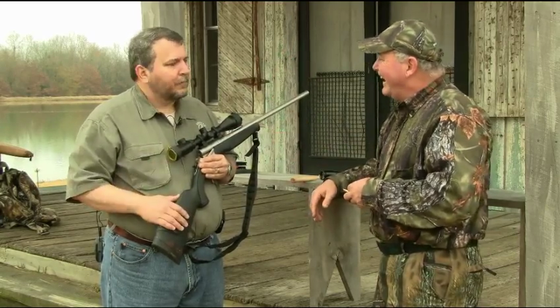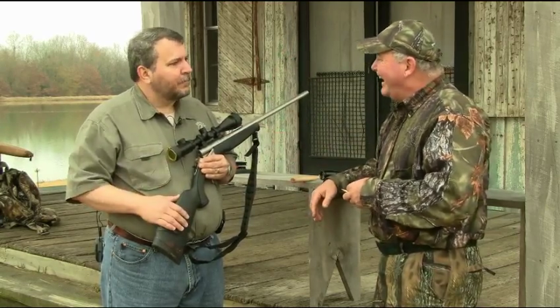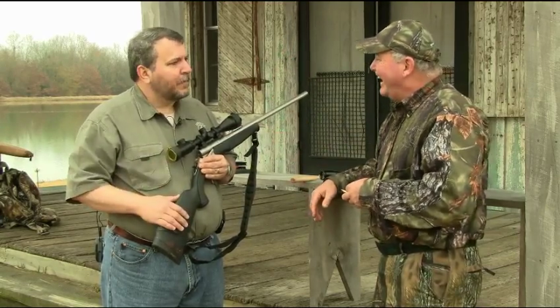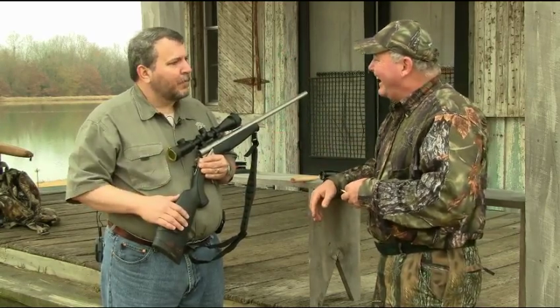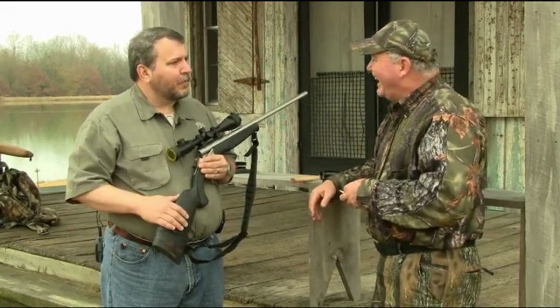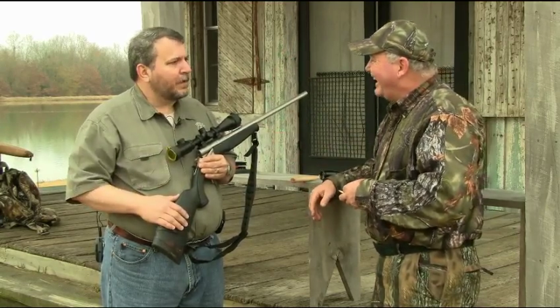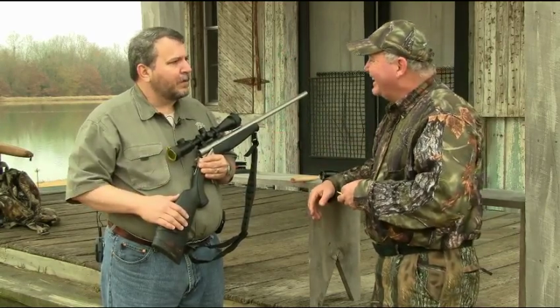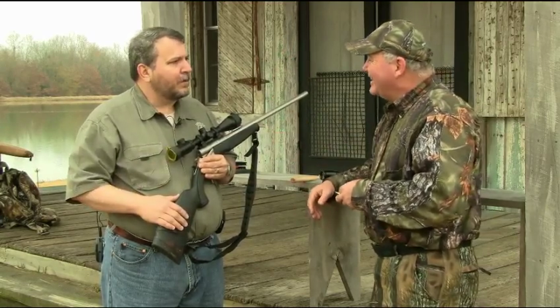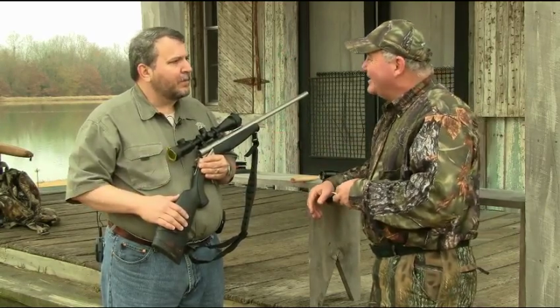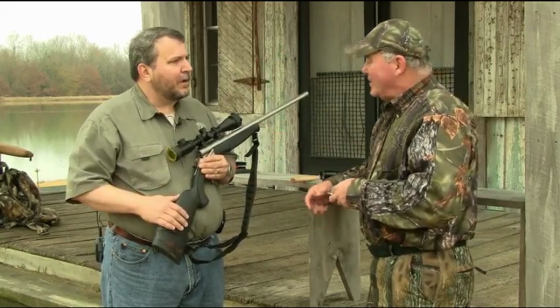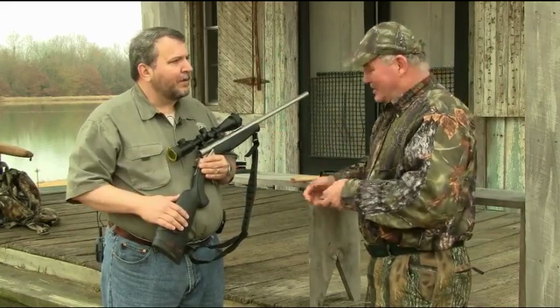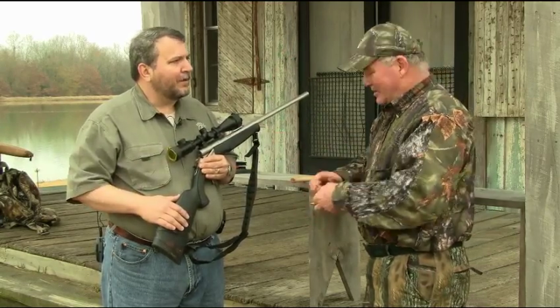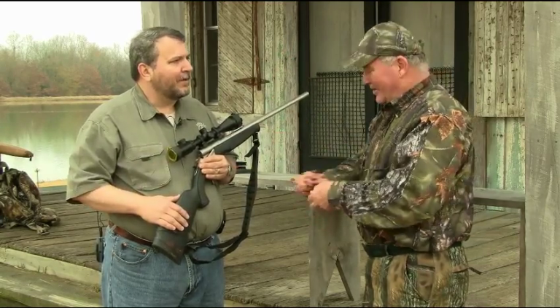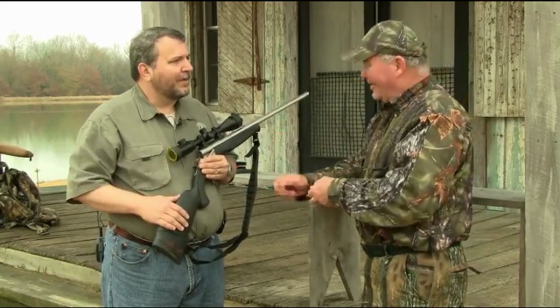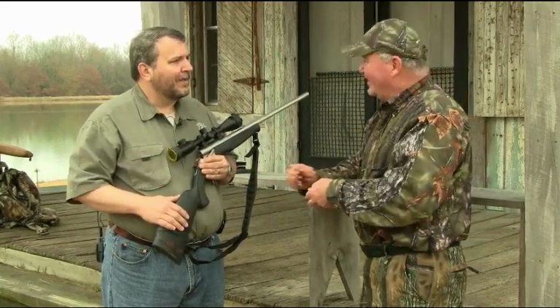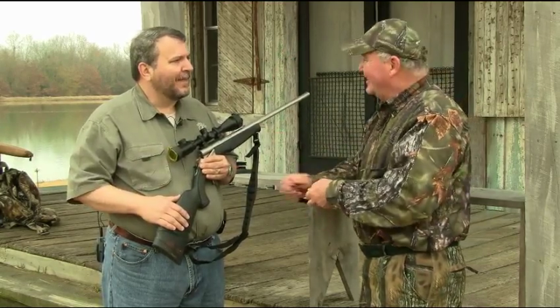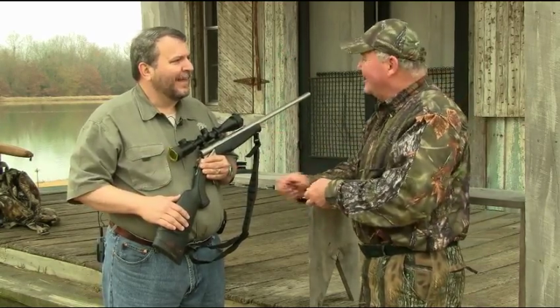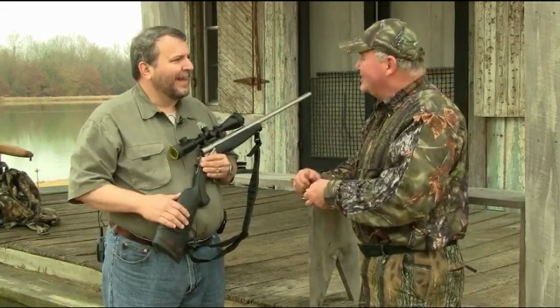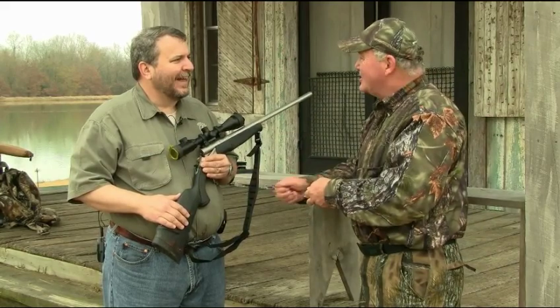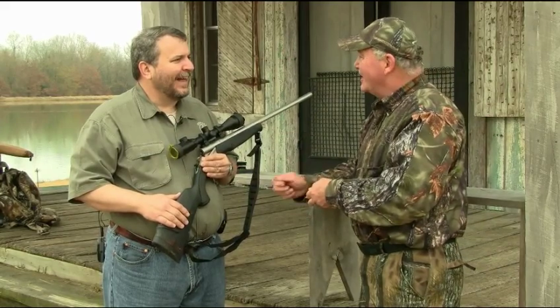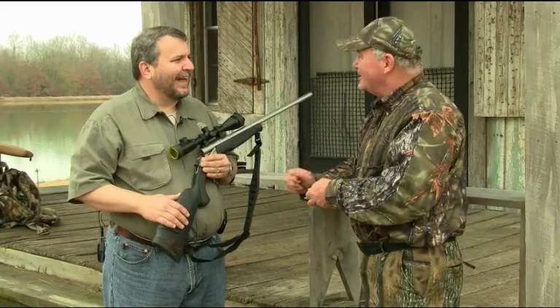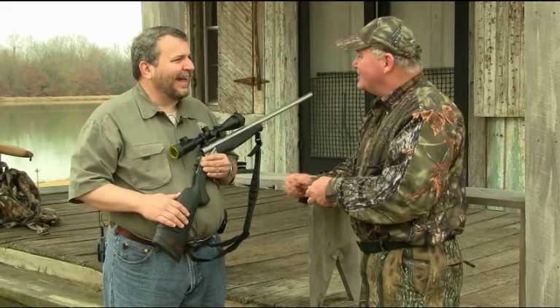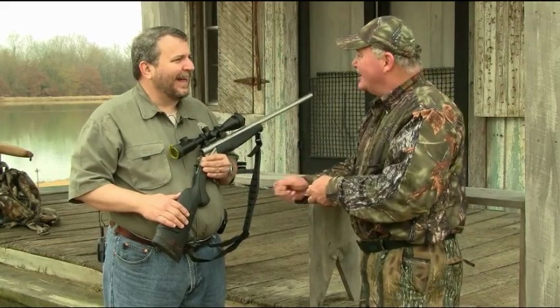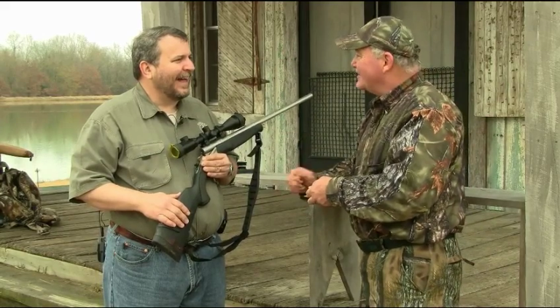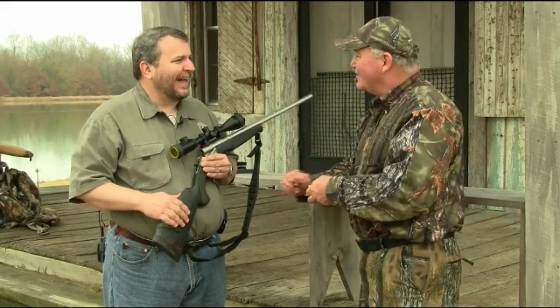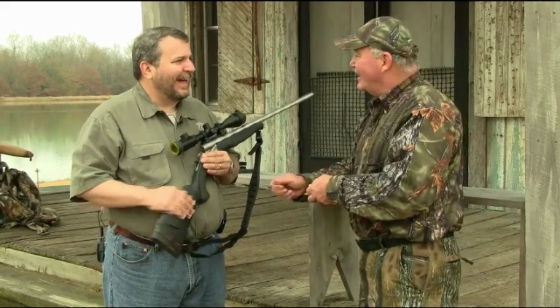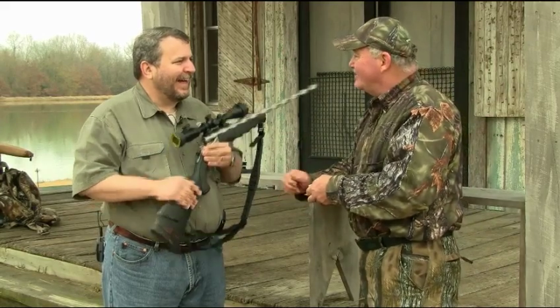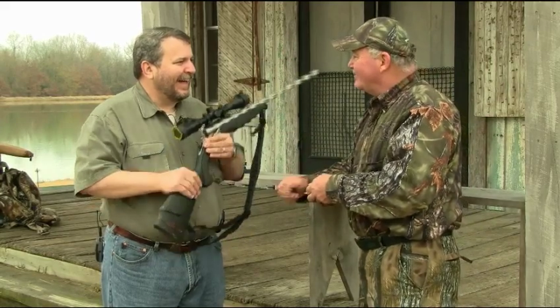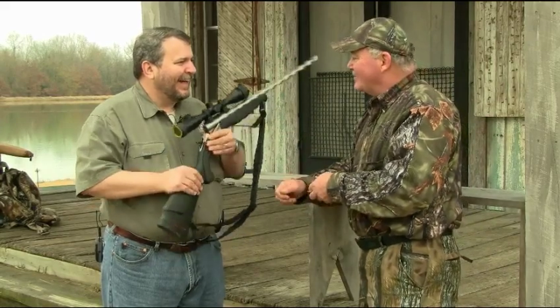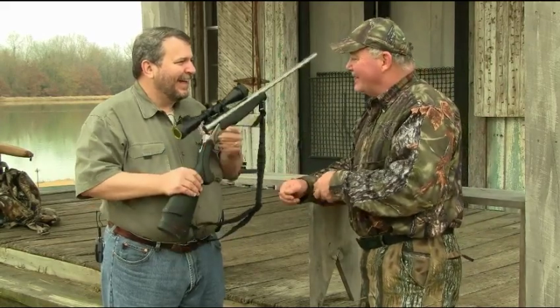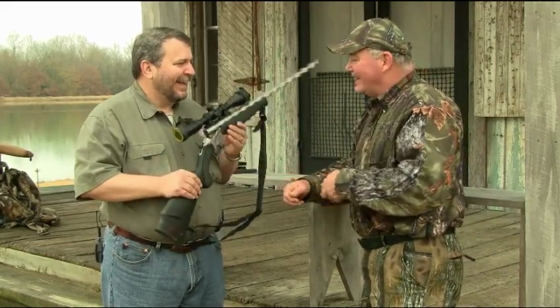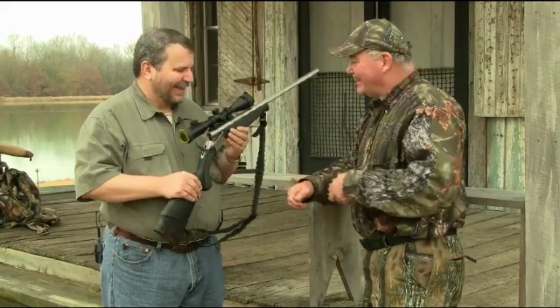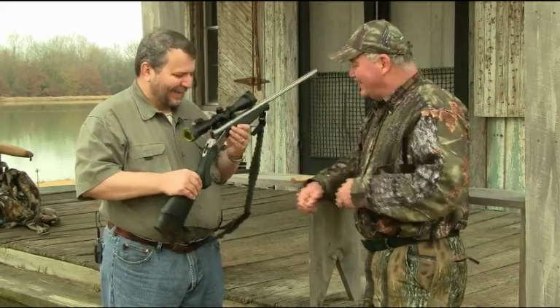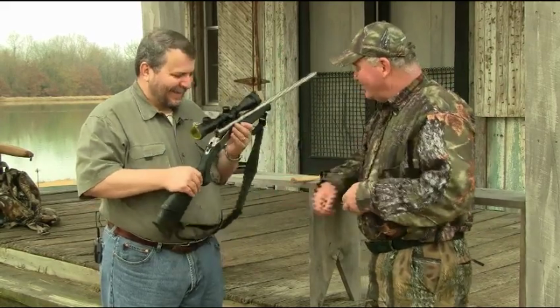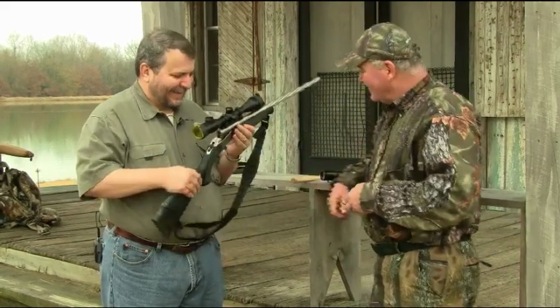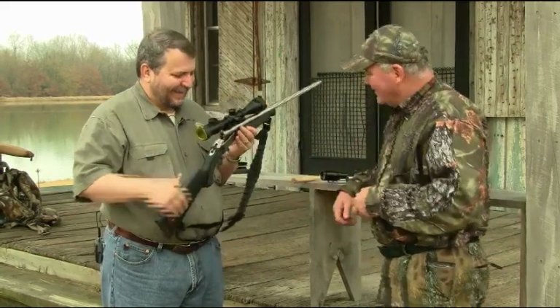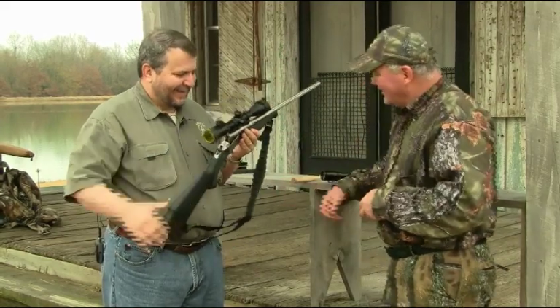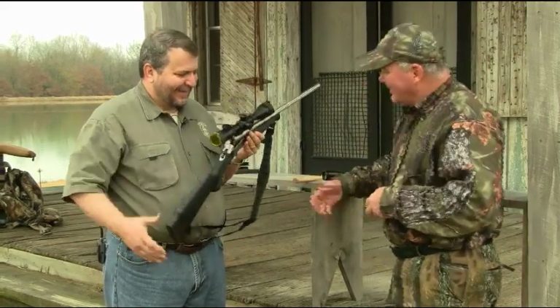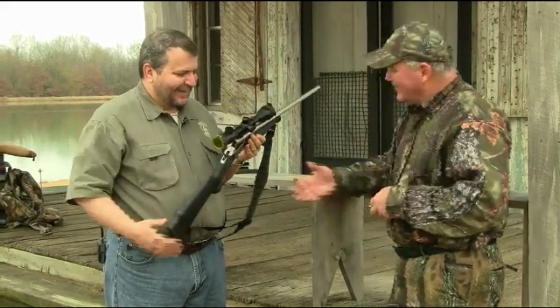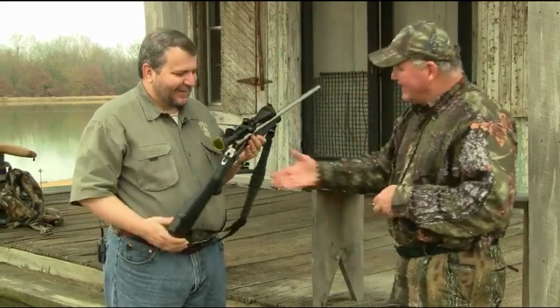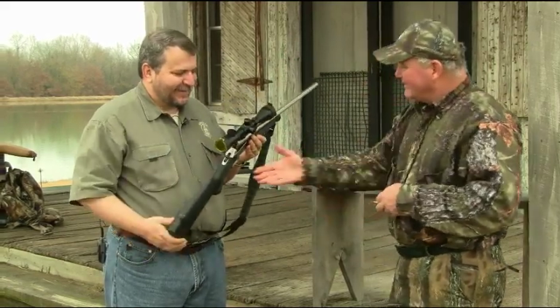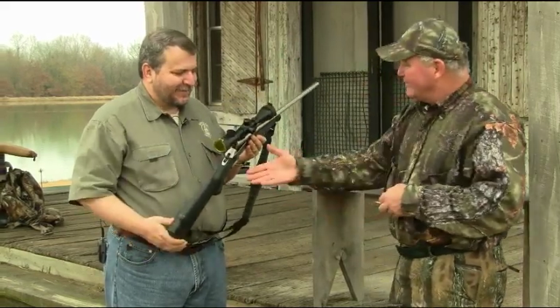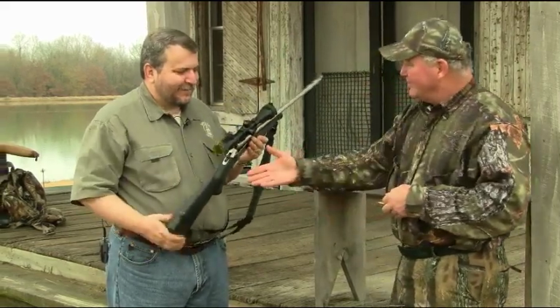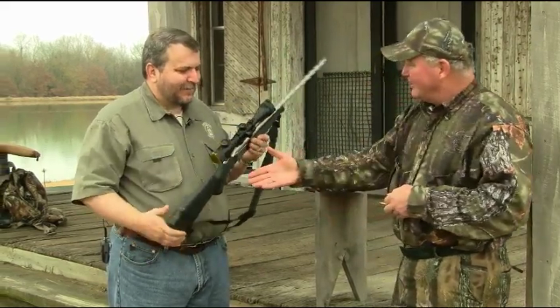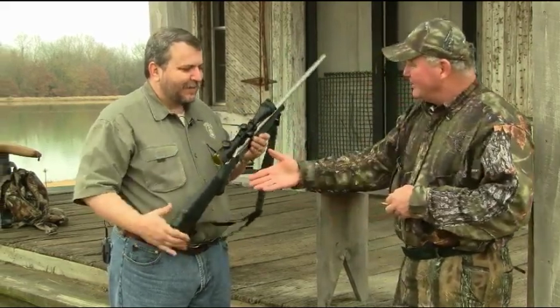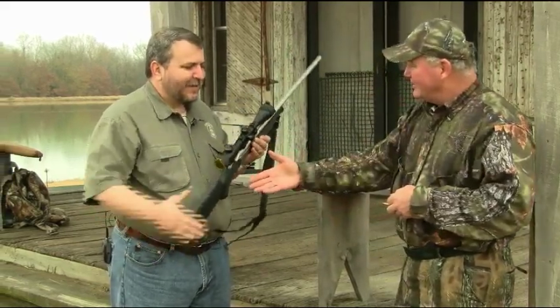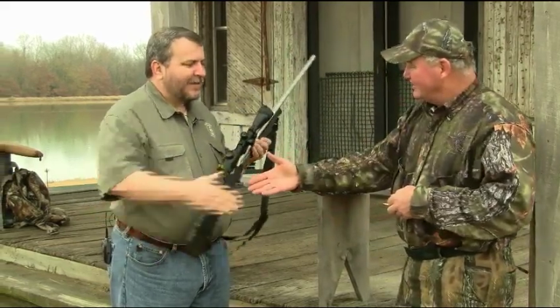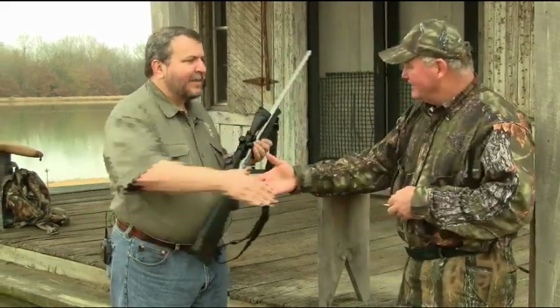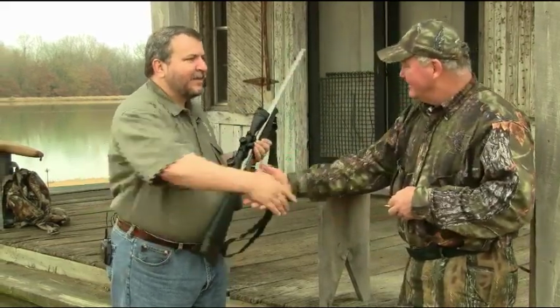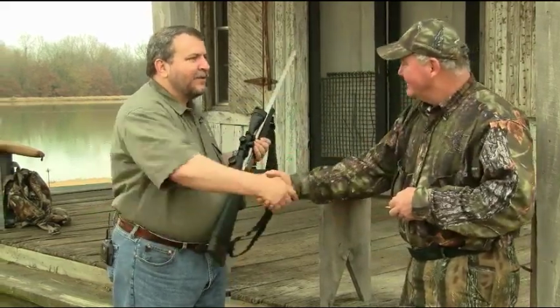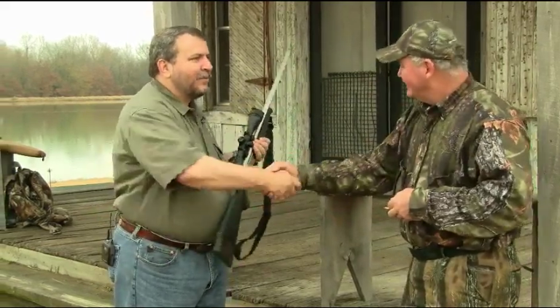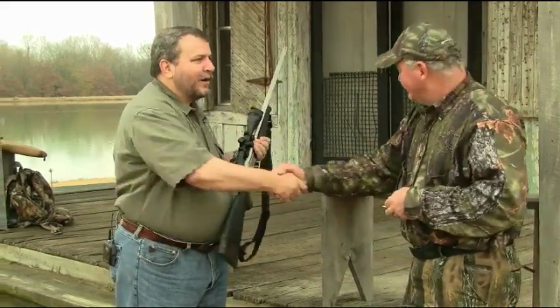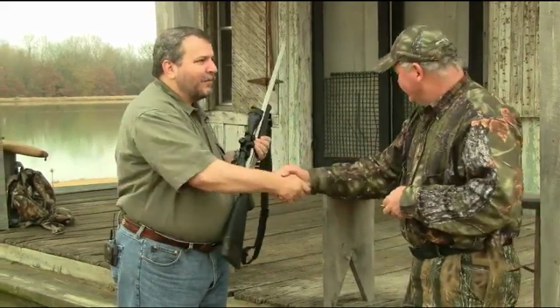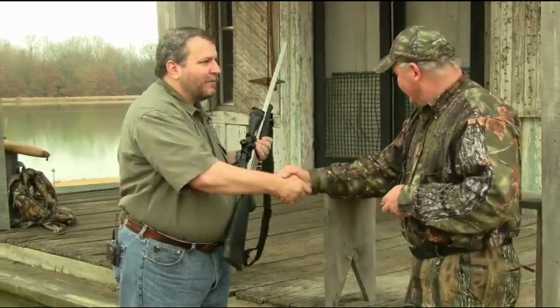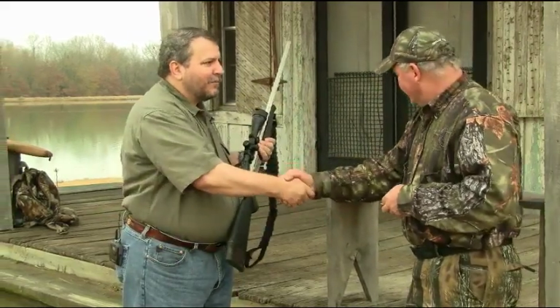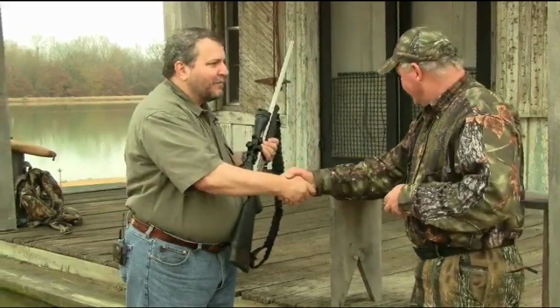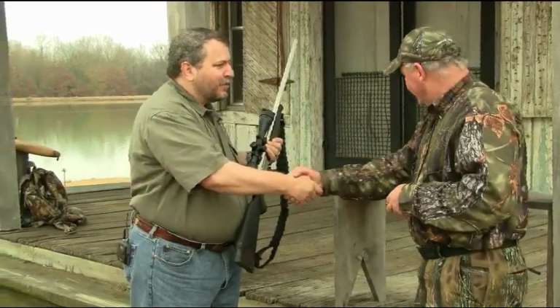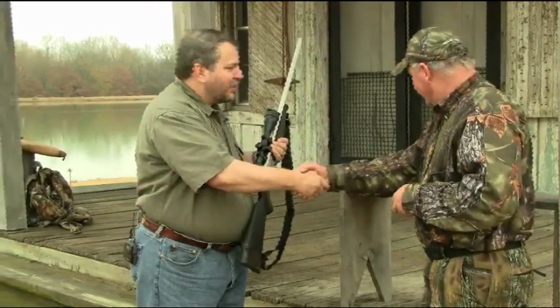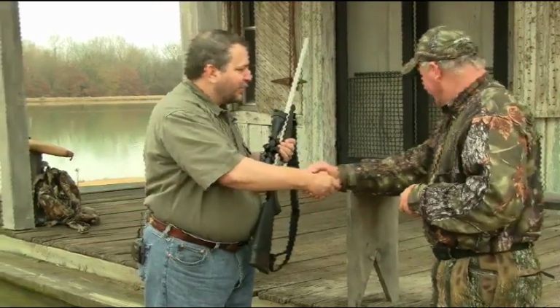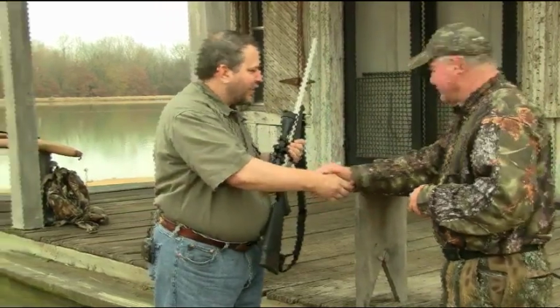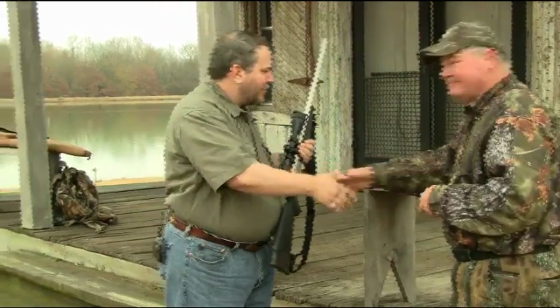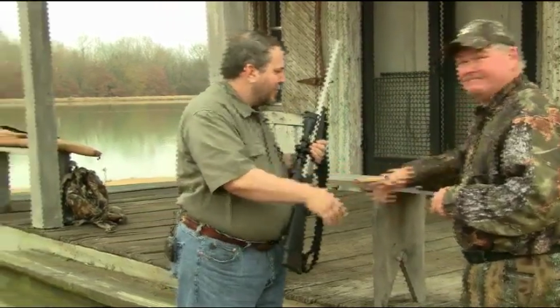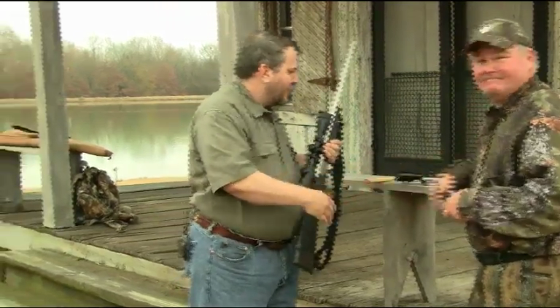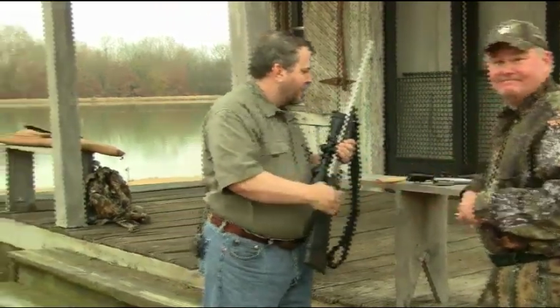I need two of them. We'll get them in the mail. Thanks very much. Thank you, Bob. Very good. Appreciate the opportunity to come.